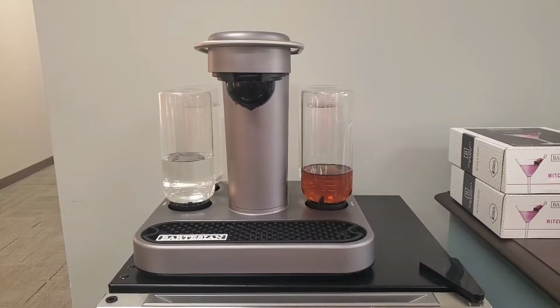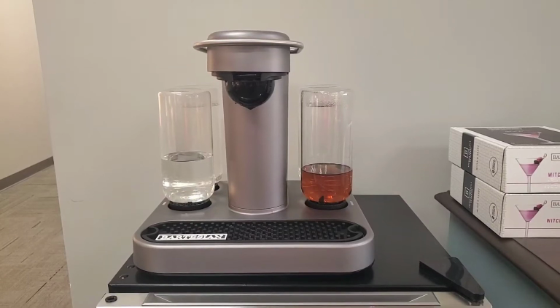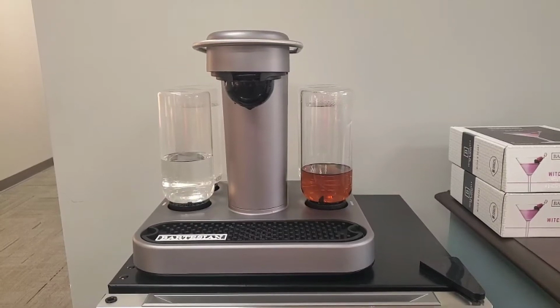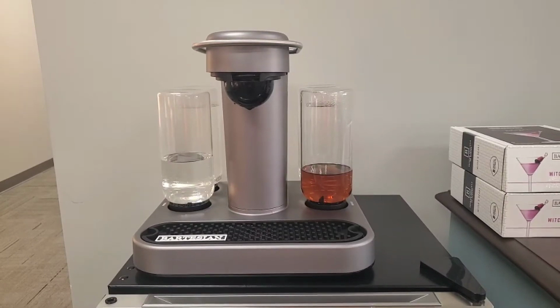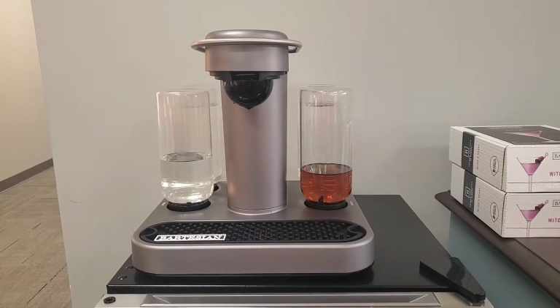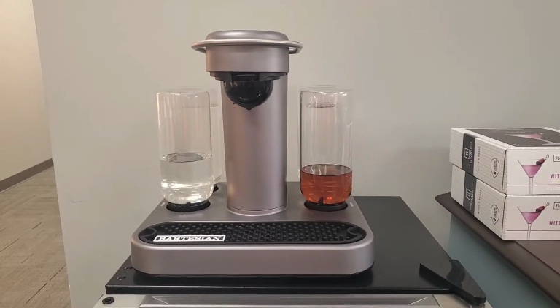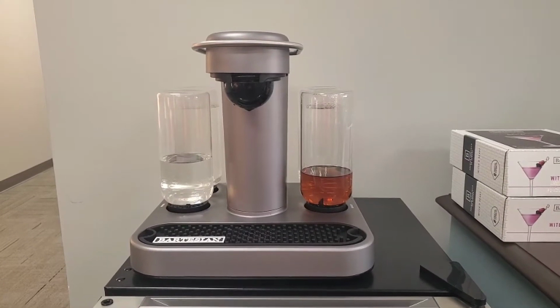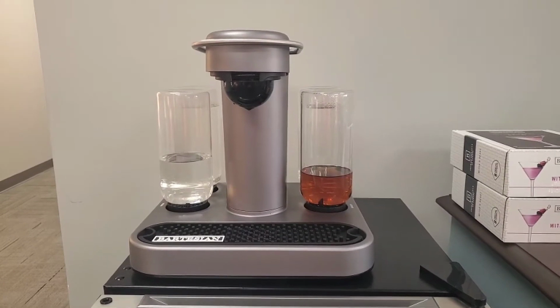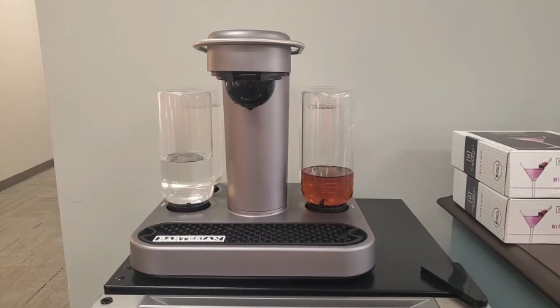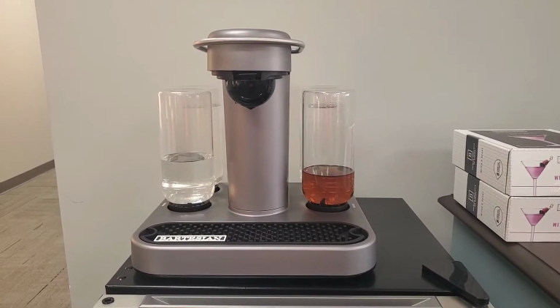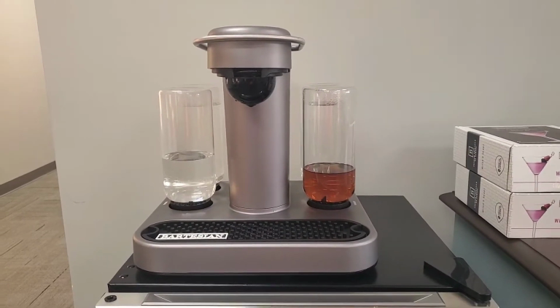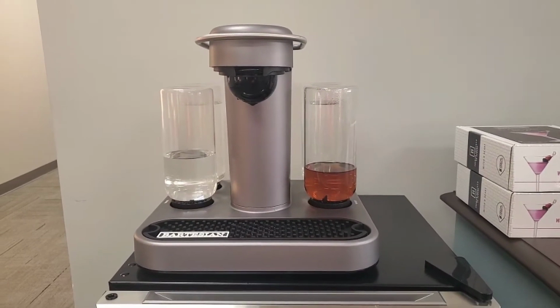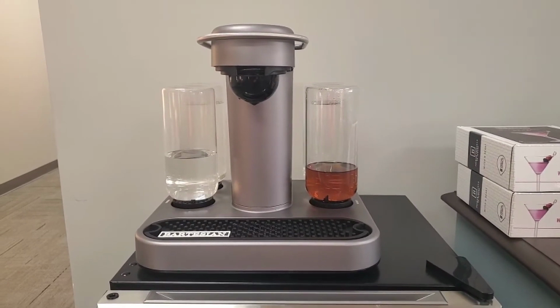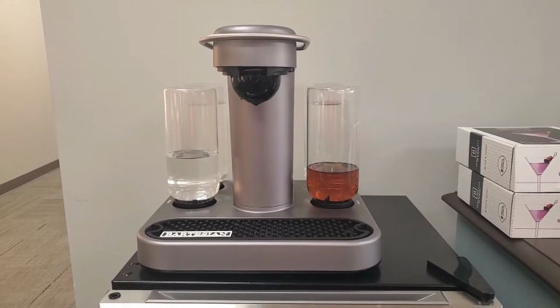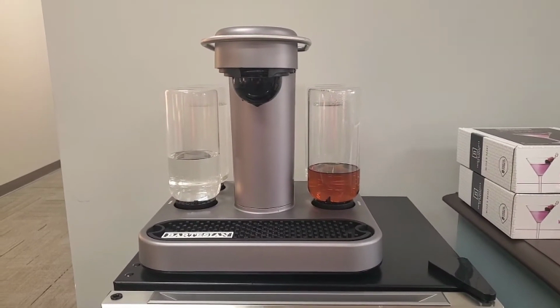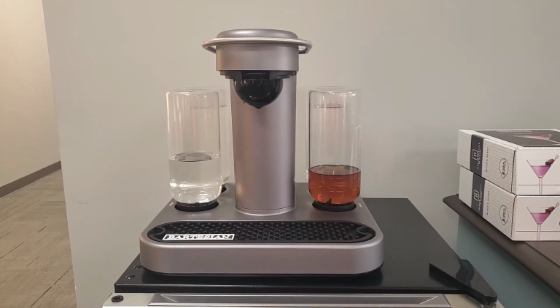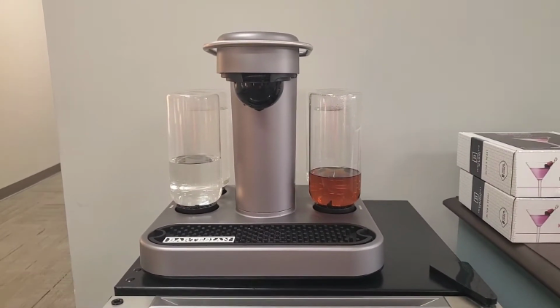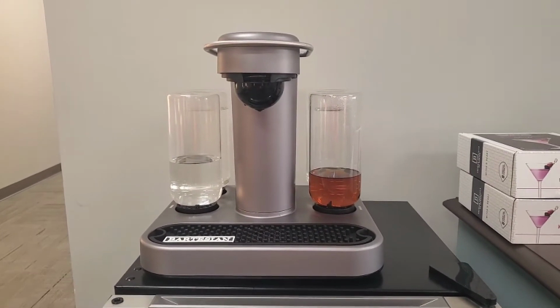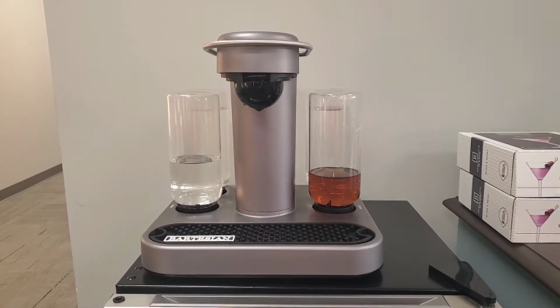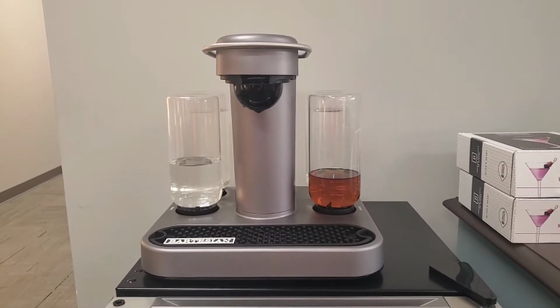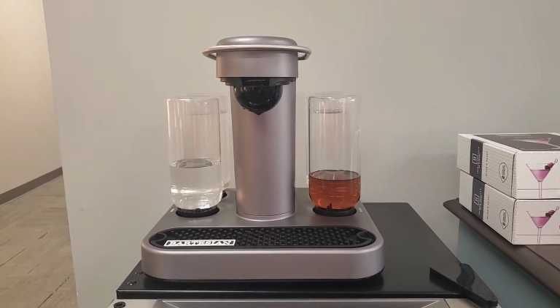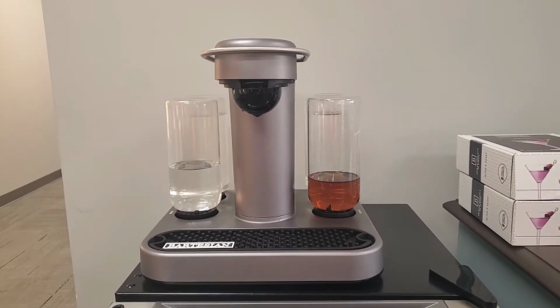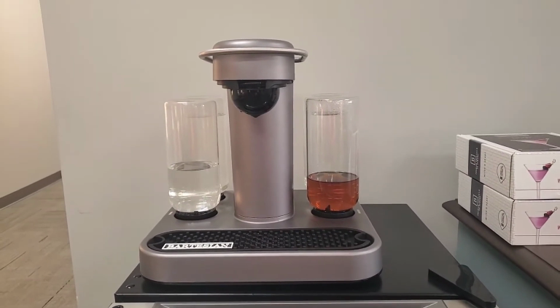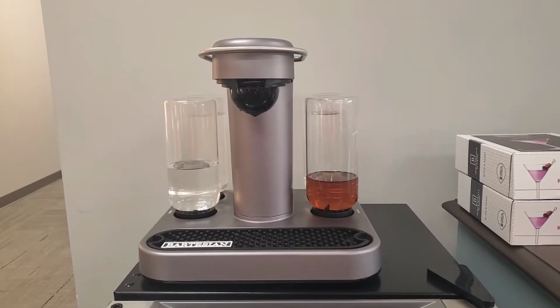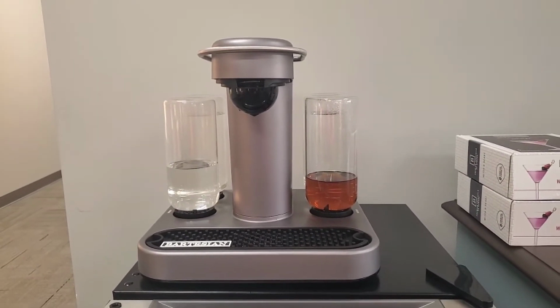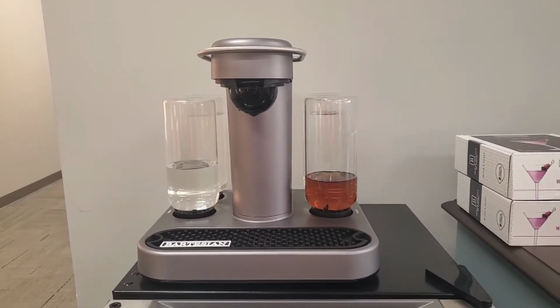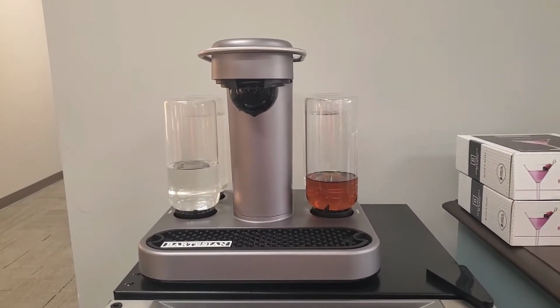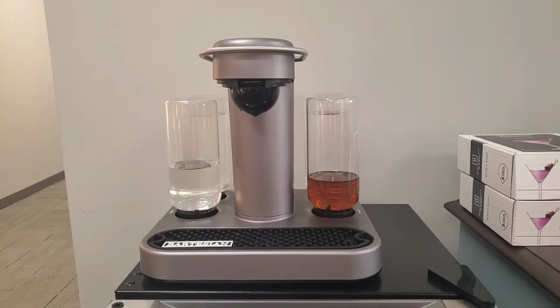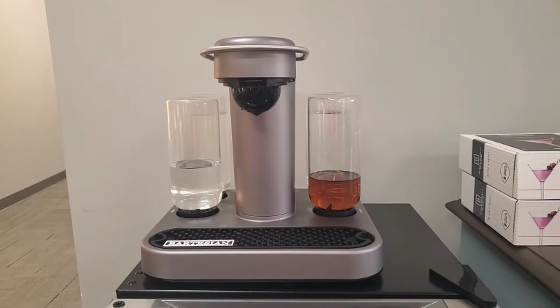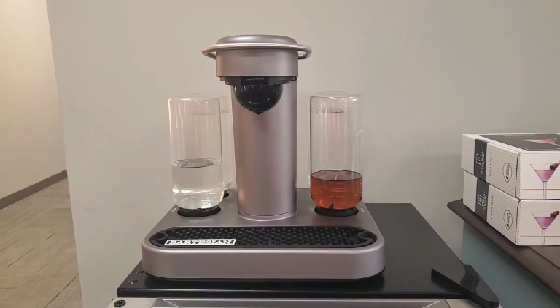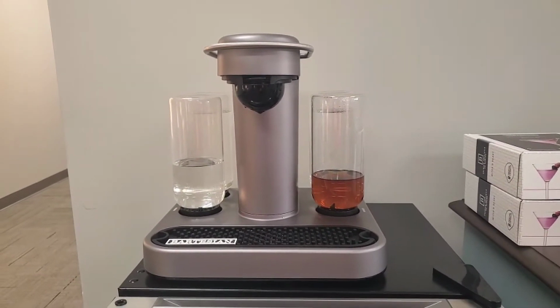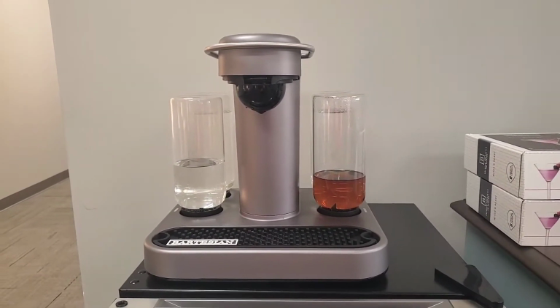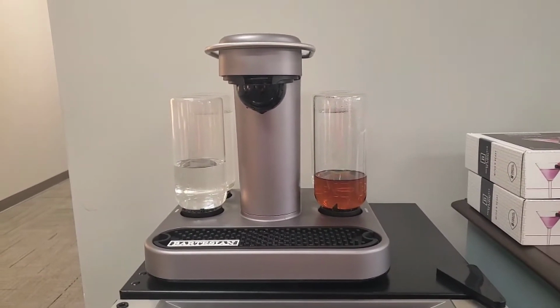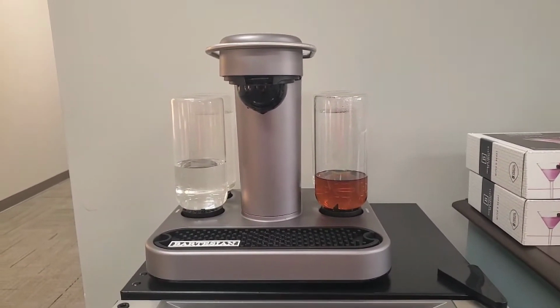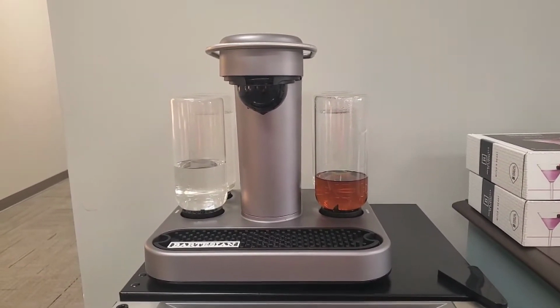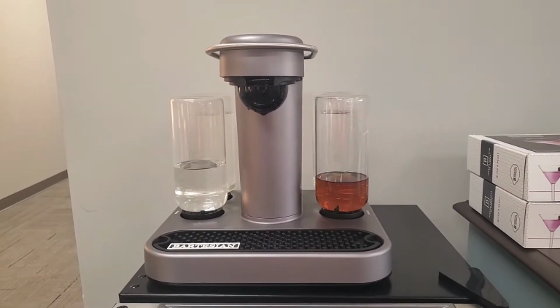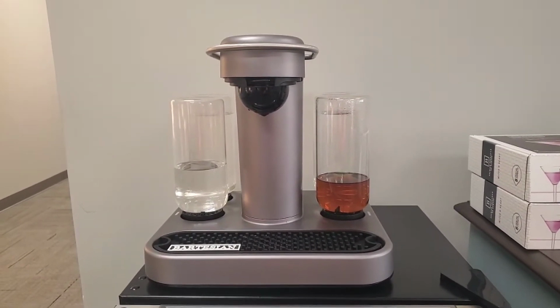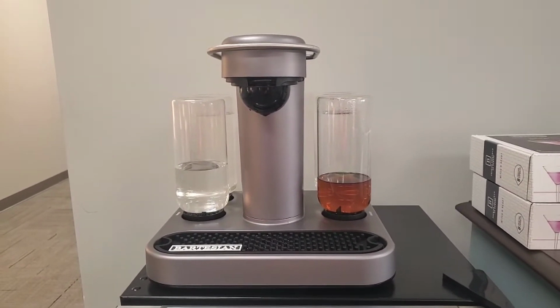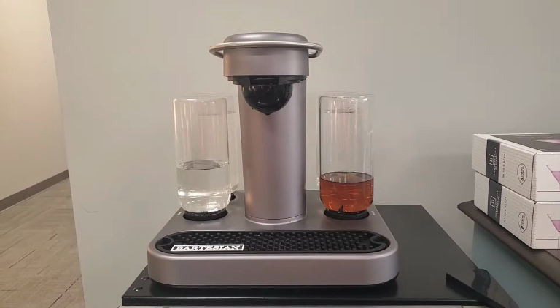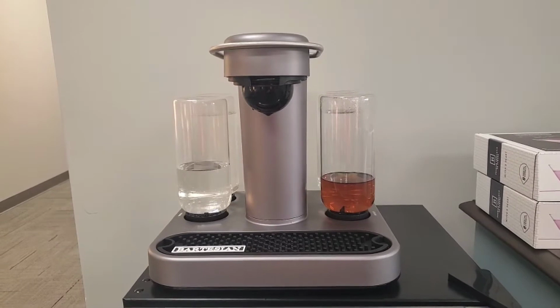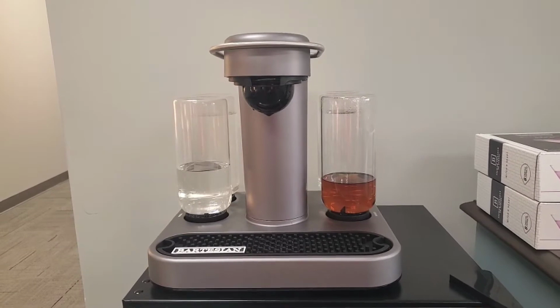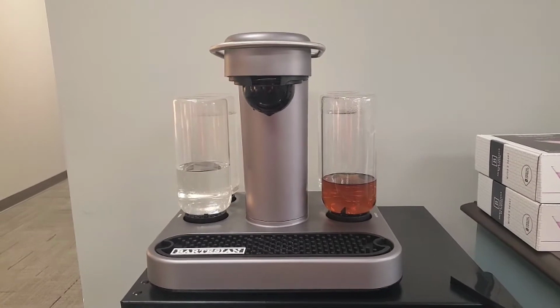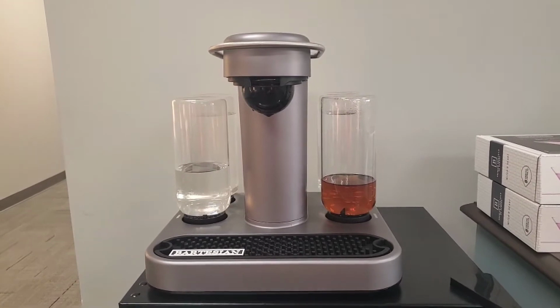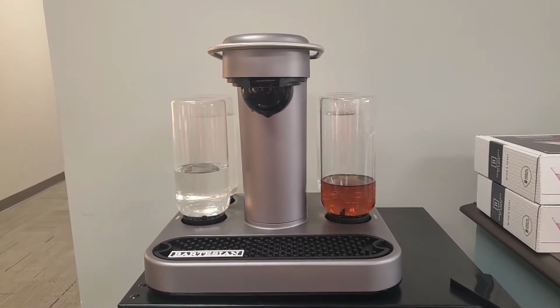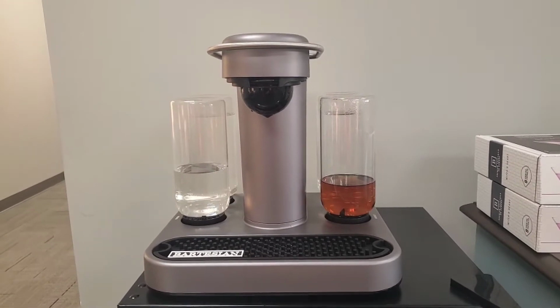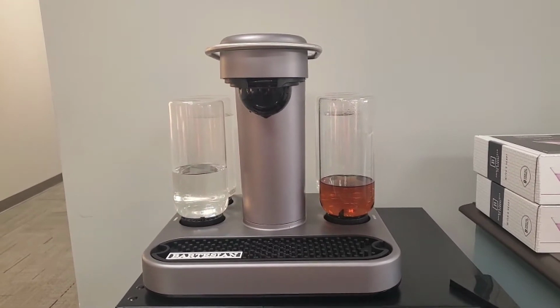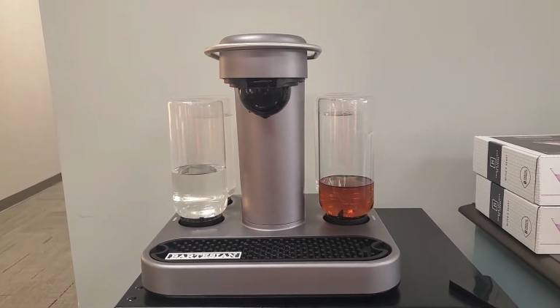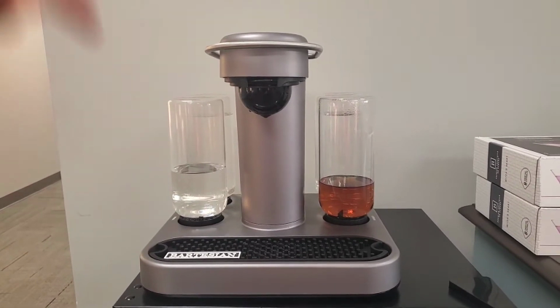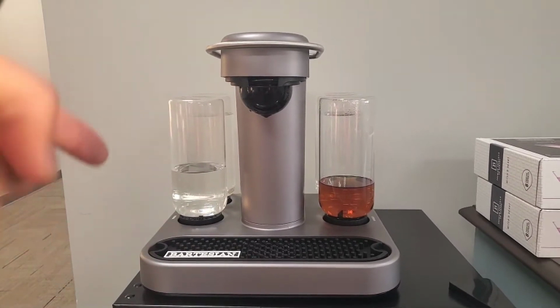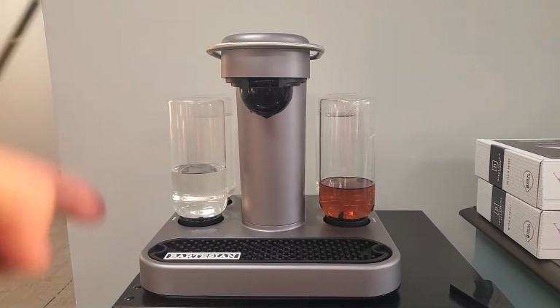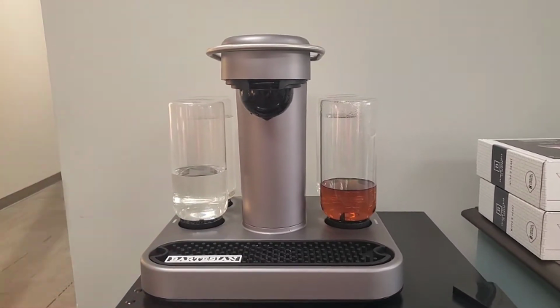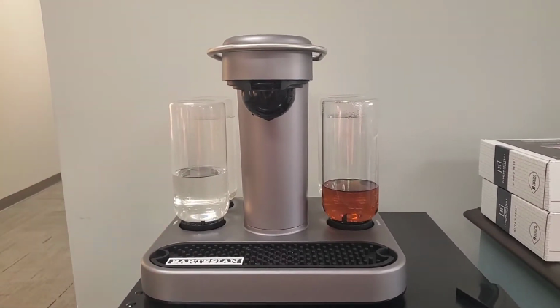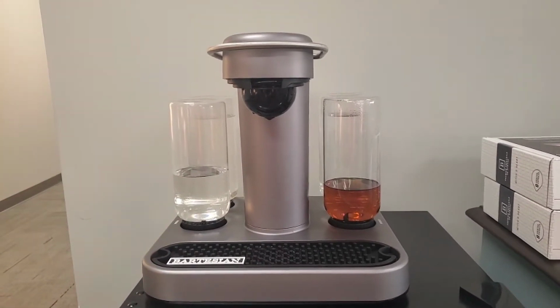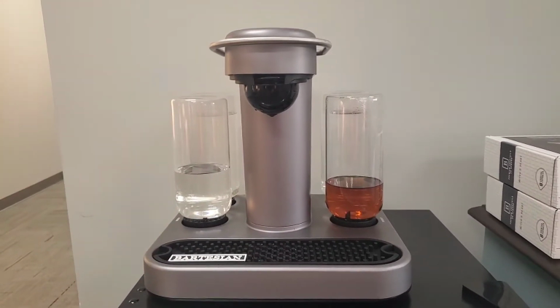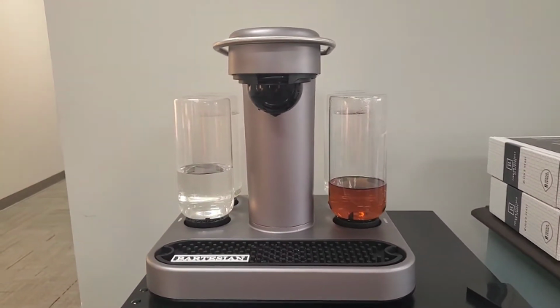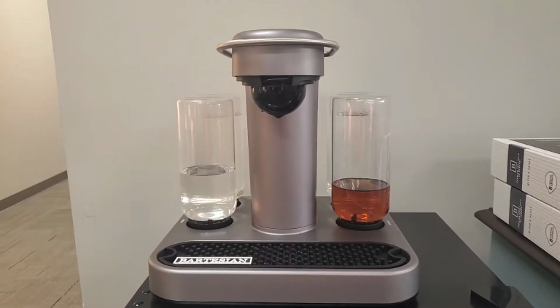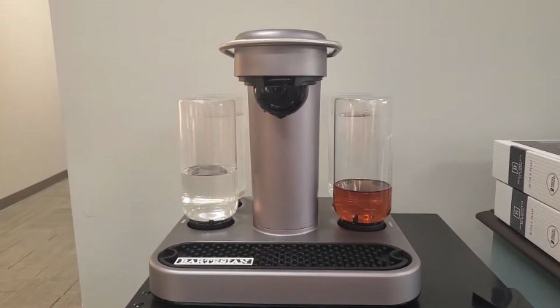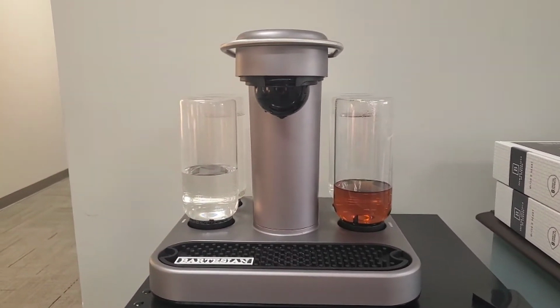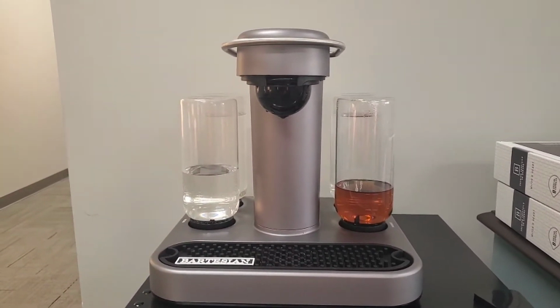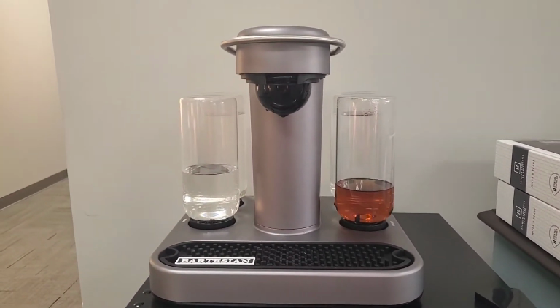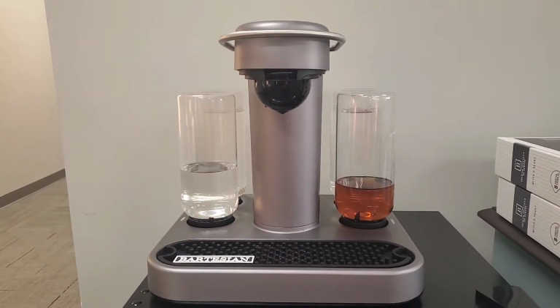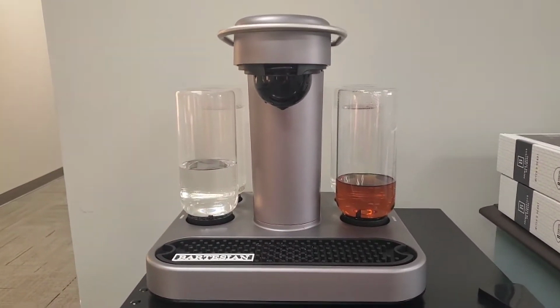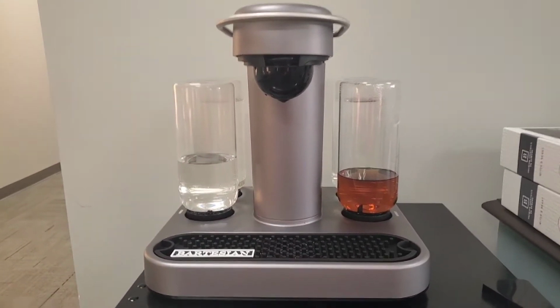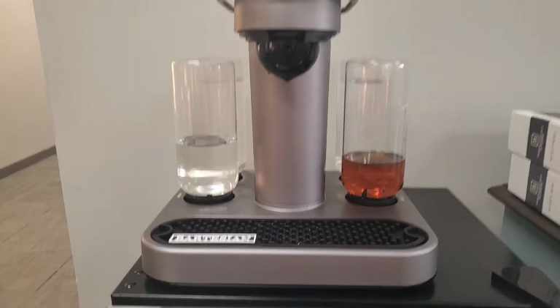Hey guys, Michael Kincaid. Thanks for stopping by the channel. Today we're going to check out one of the drink pods for the Bartesian.